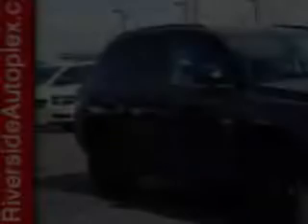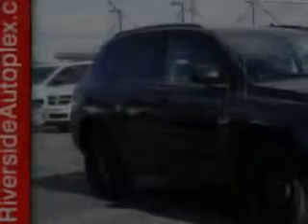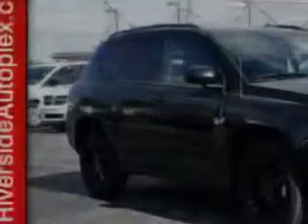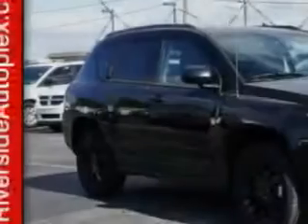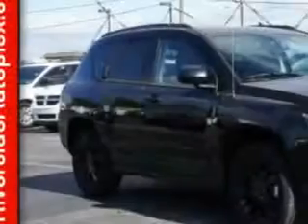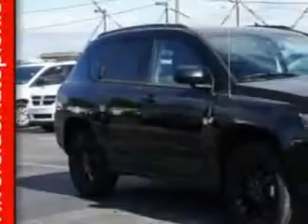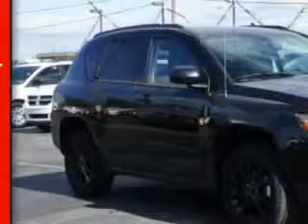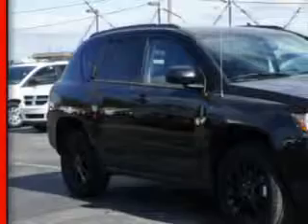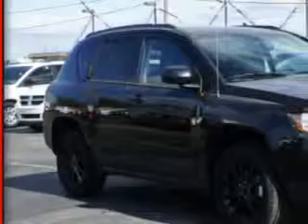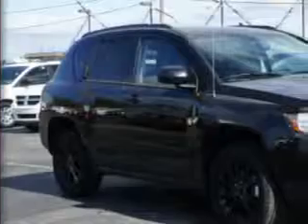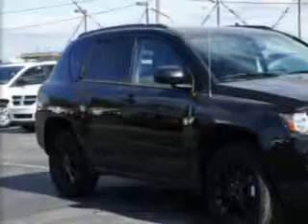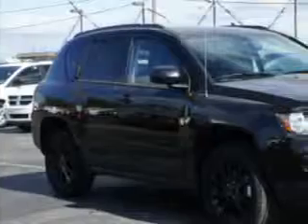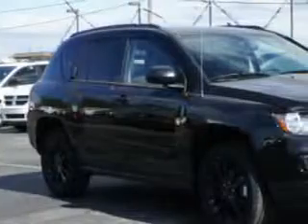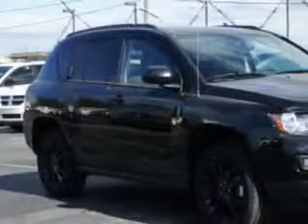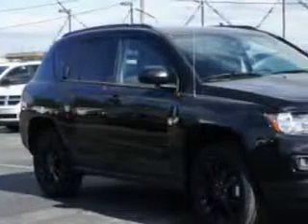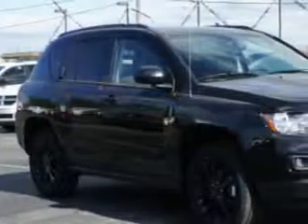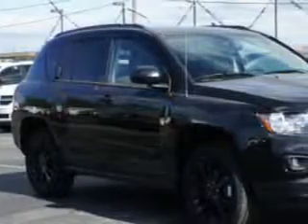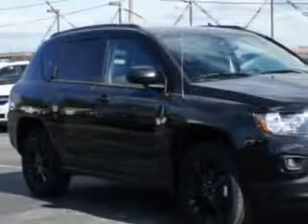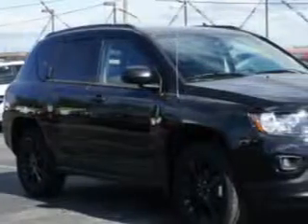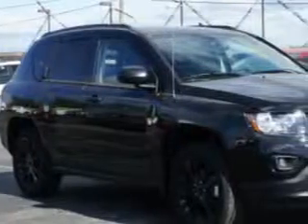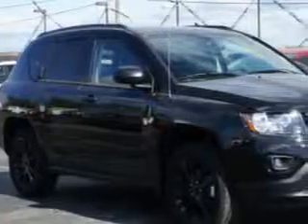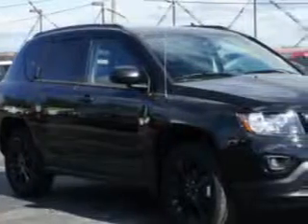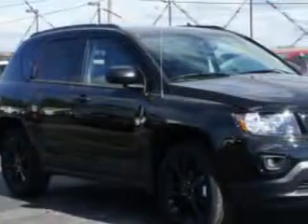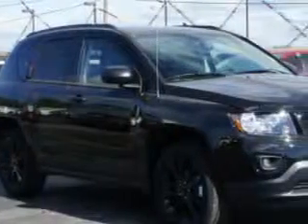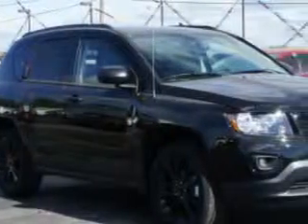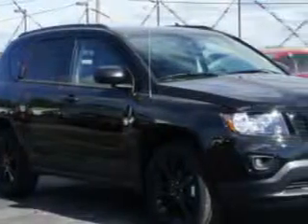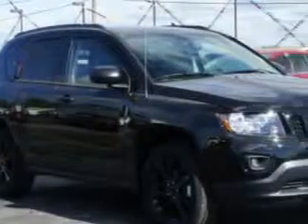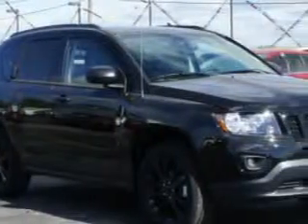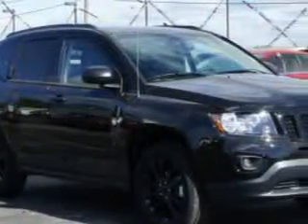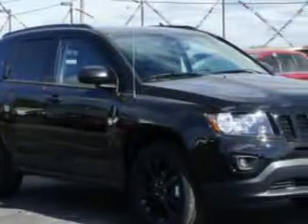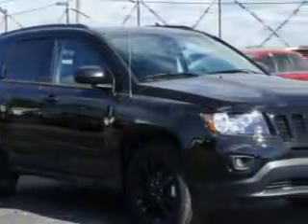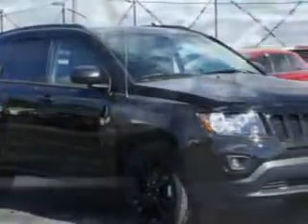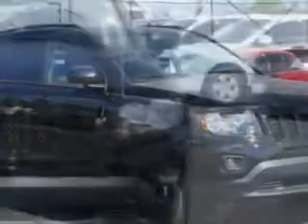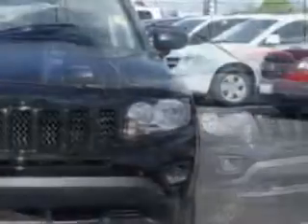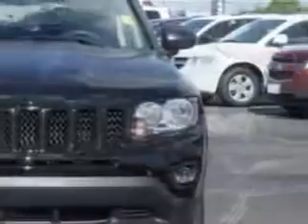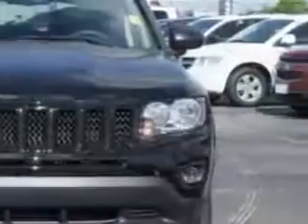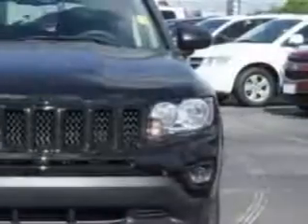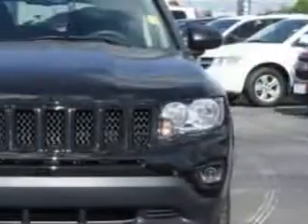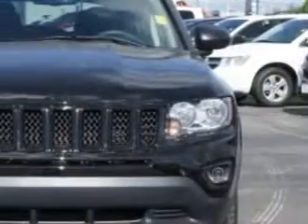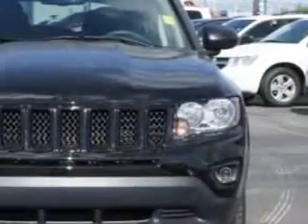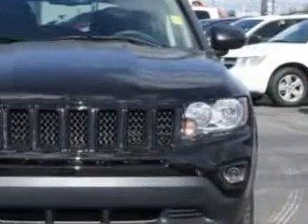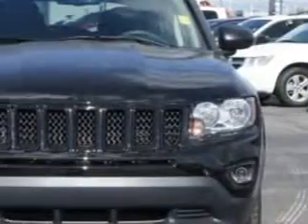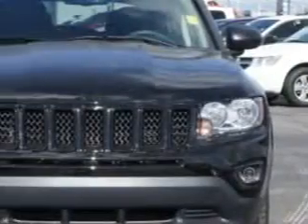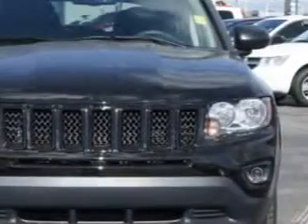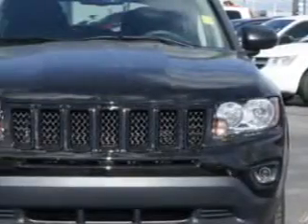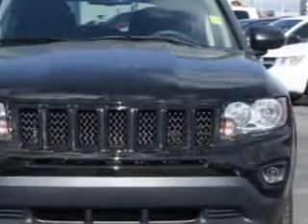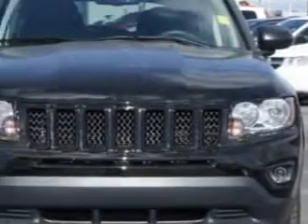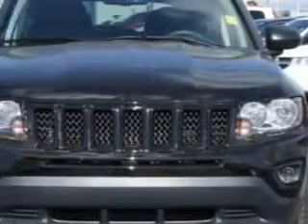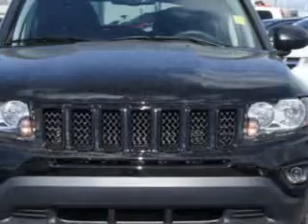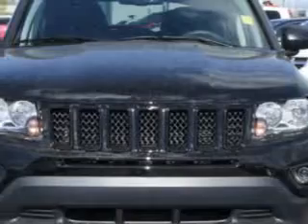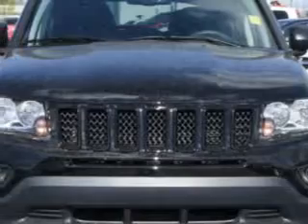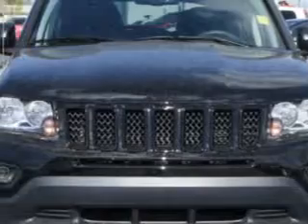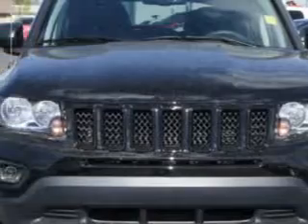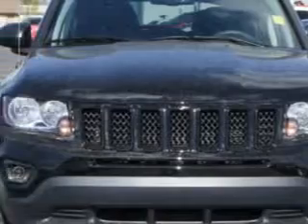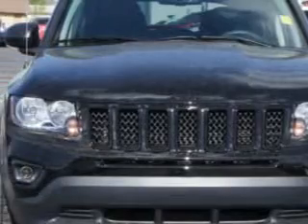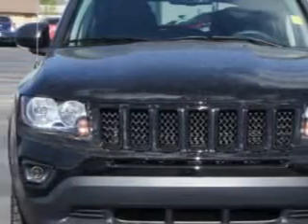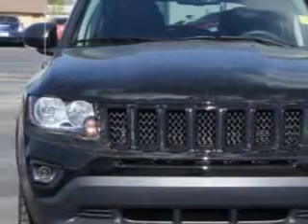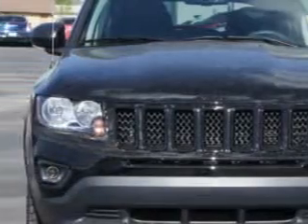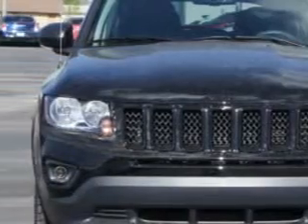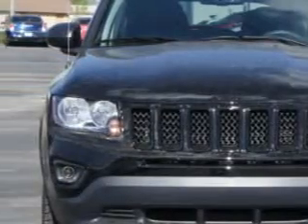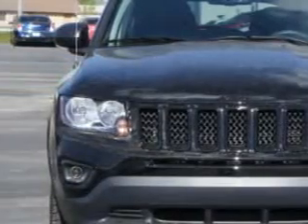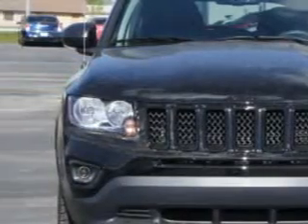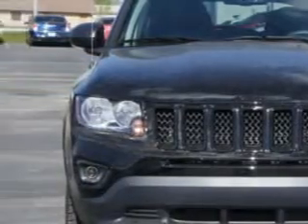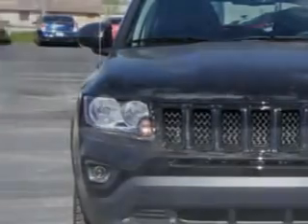You will love this Black Clear Coat 2014 Jeep Compass SUV Altitude Edition, equipped with a 4-cylinder engine and a CVT transmission.